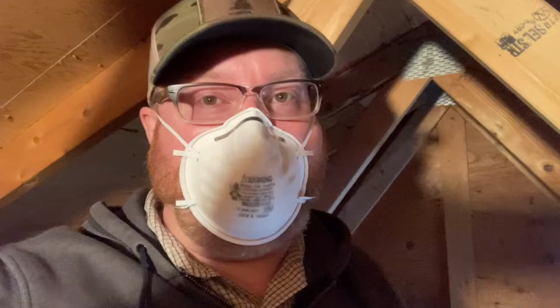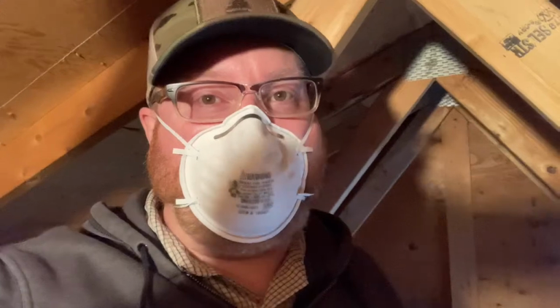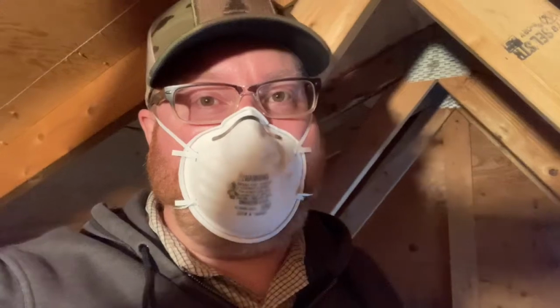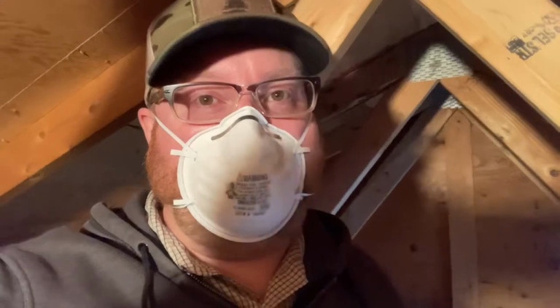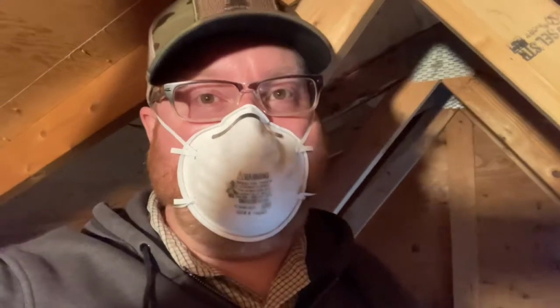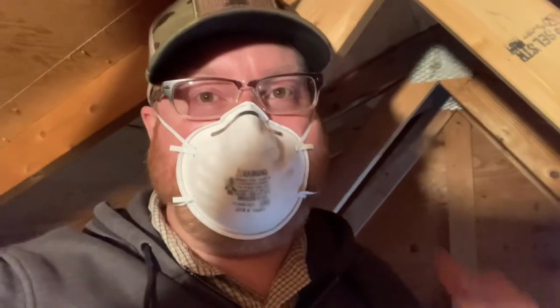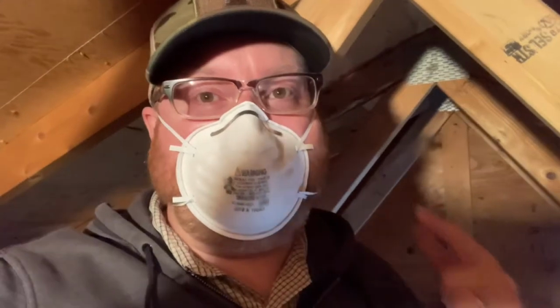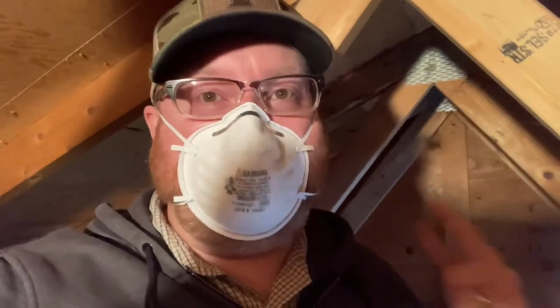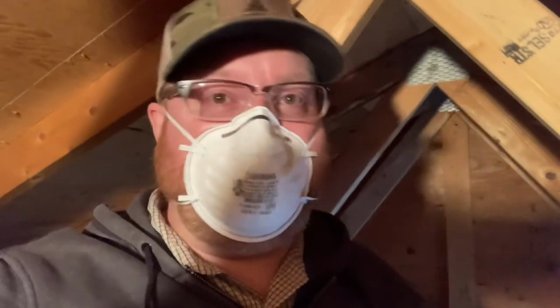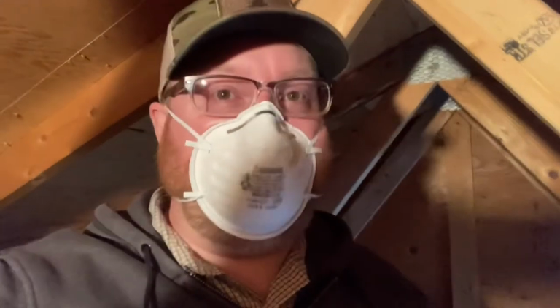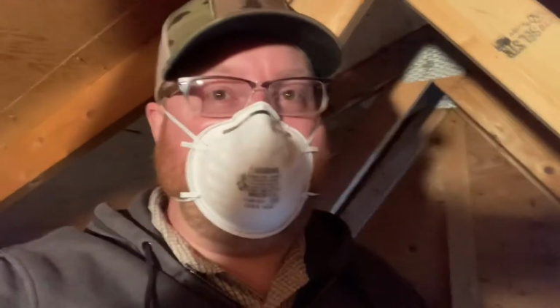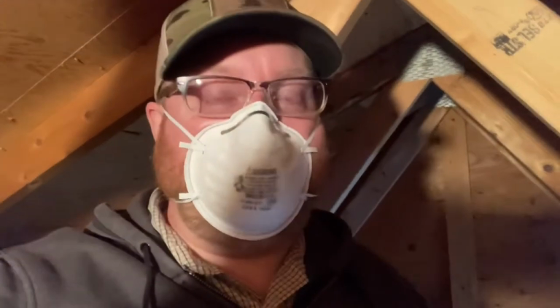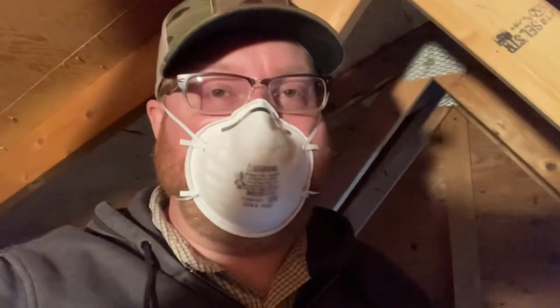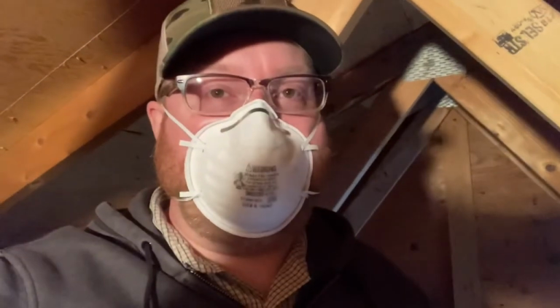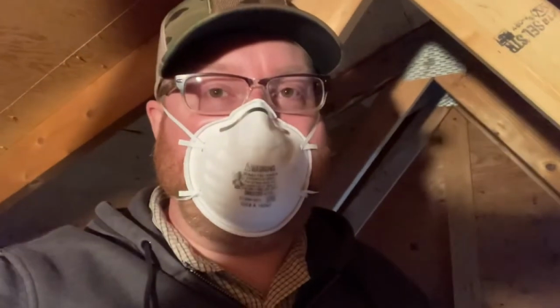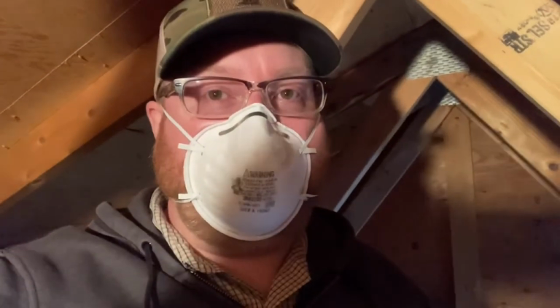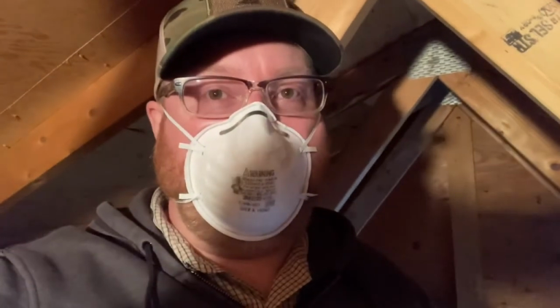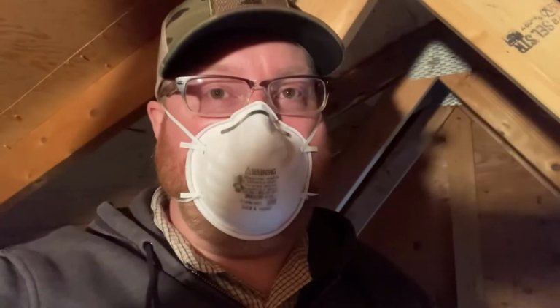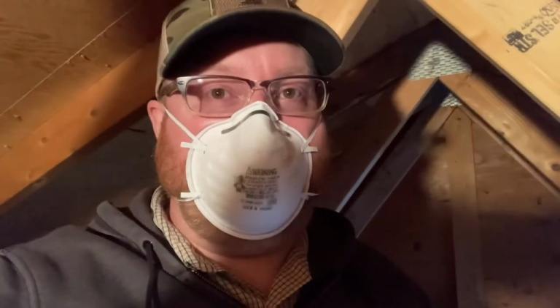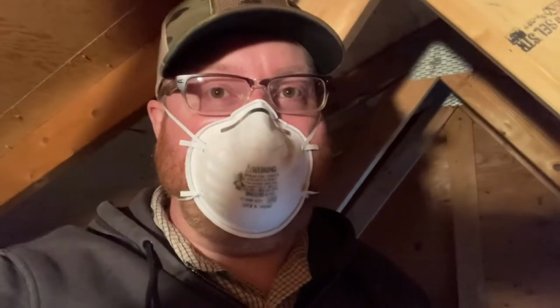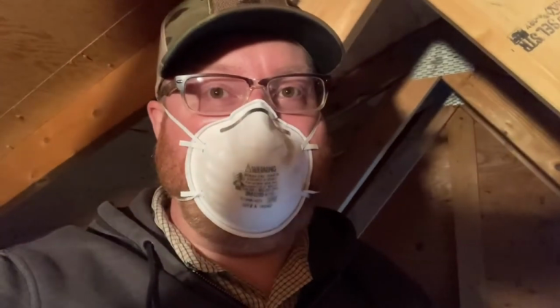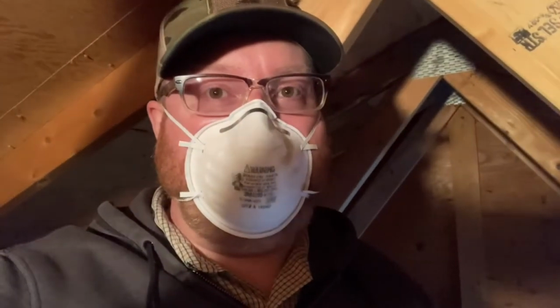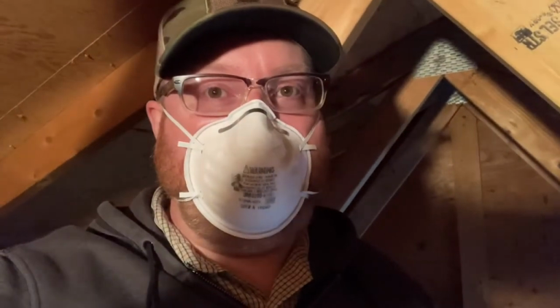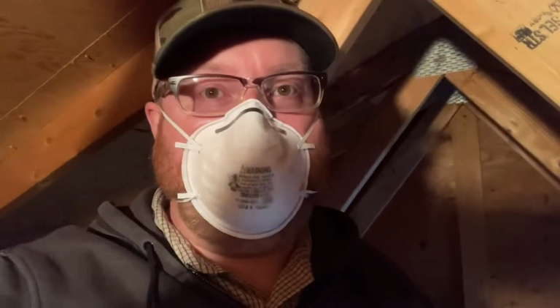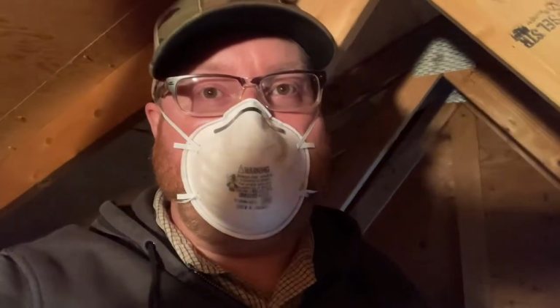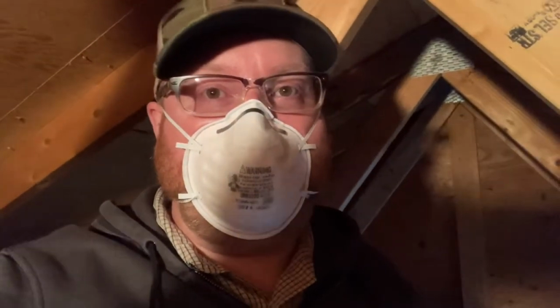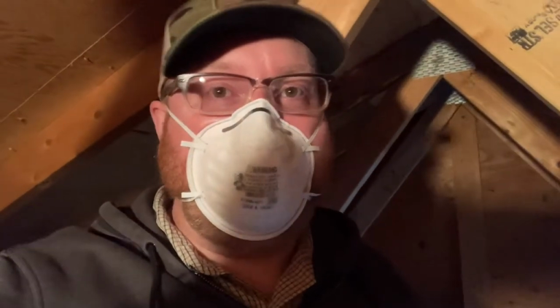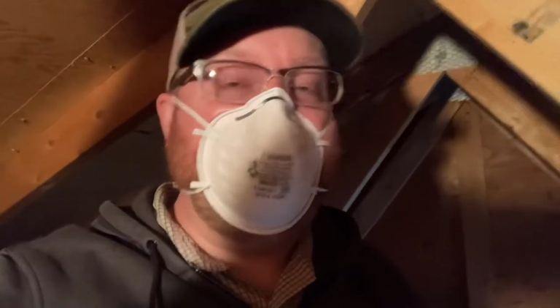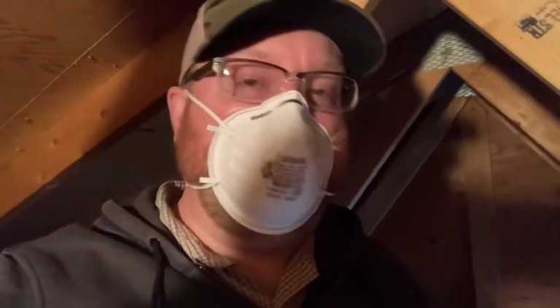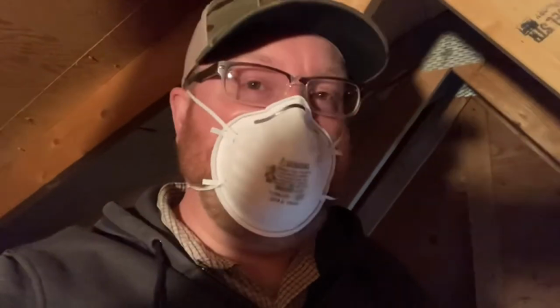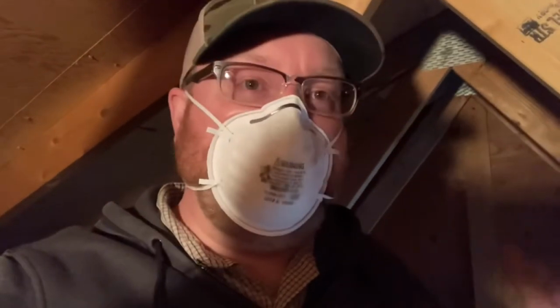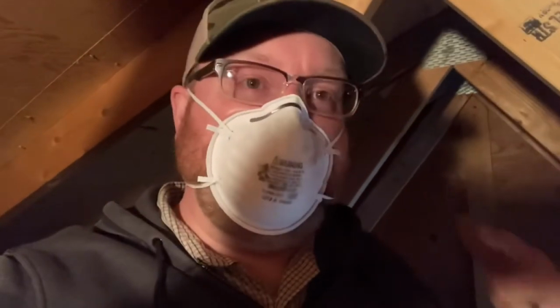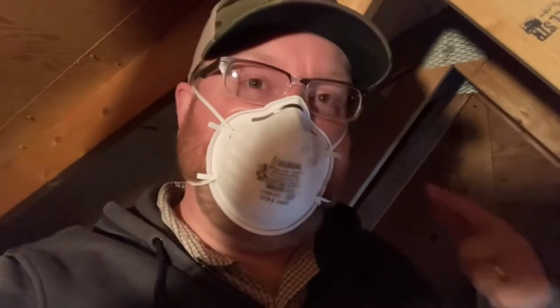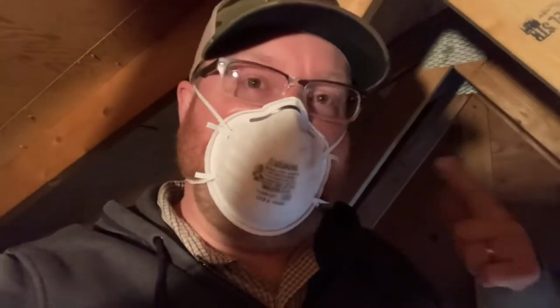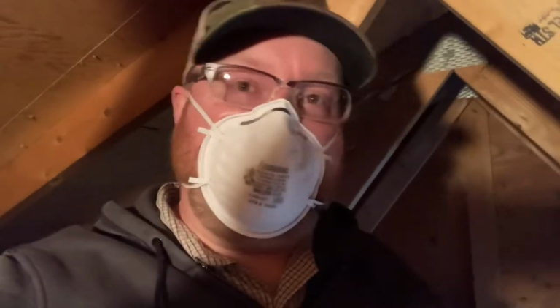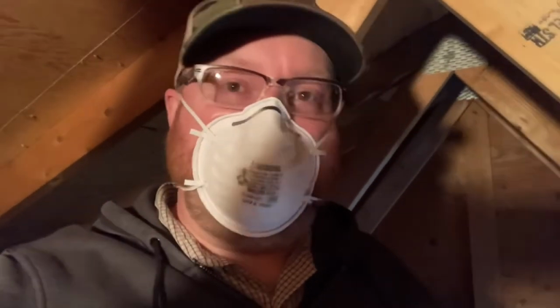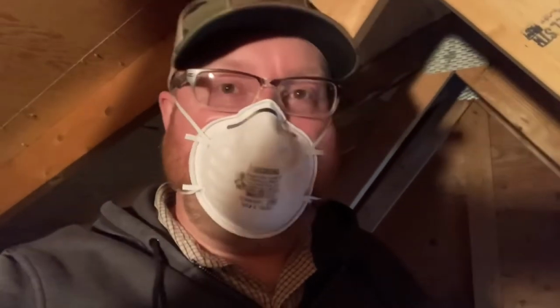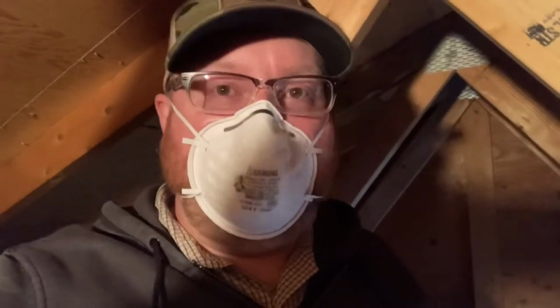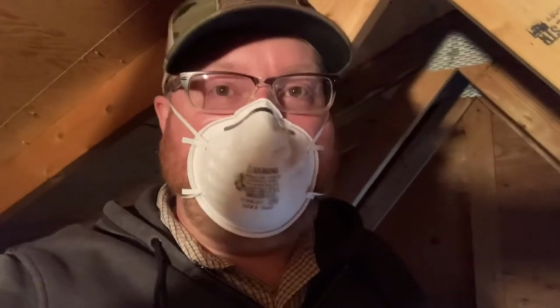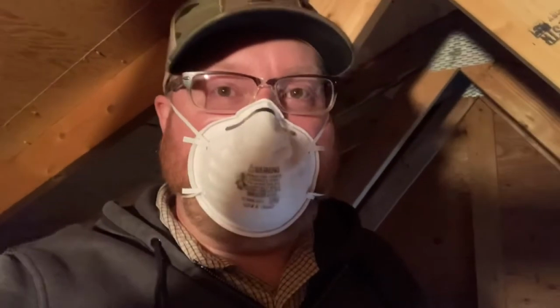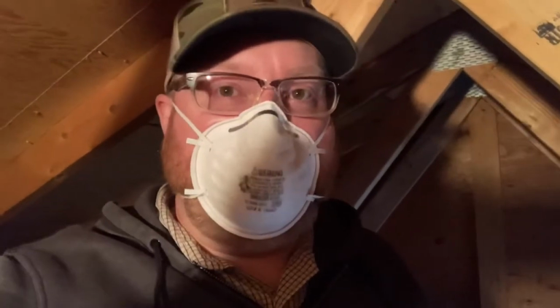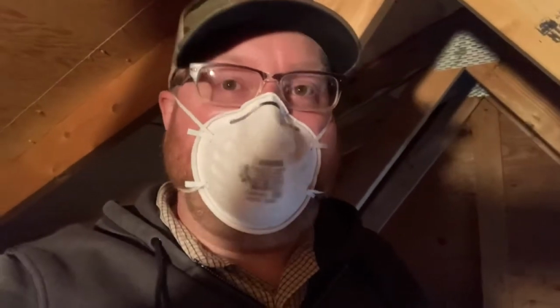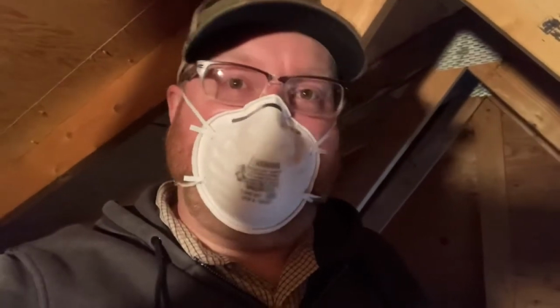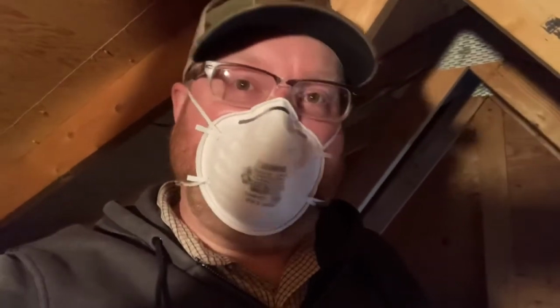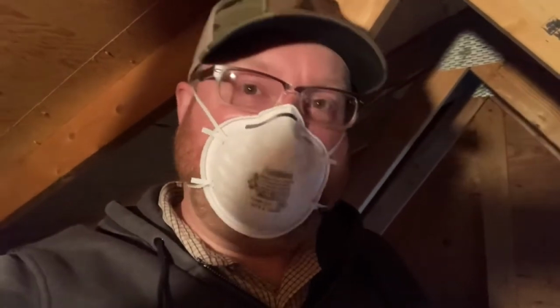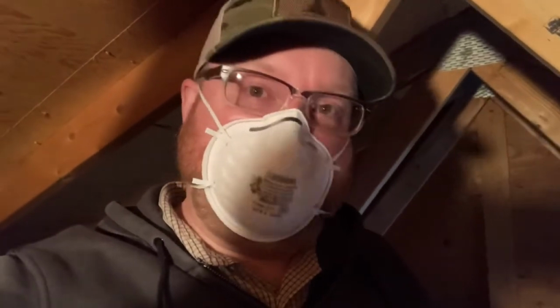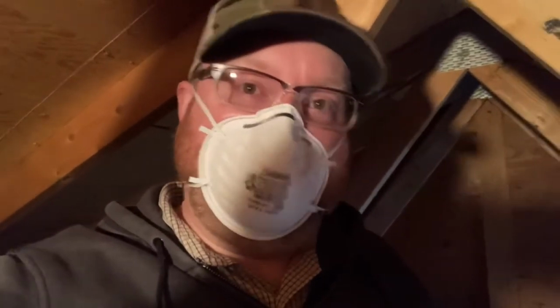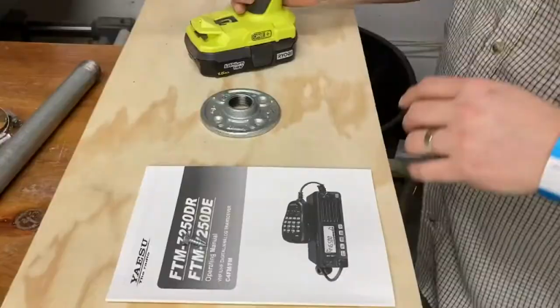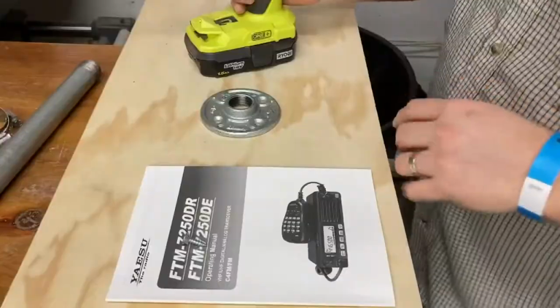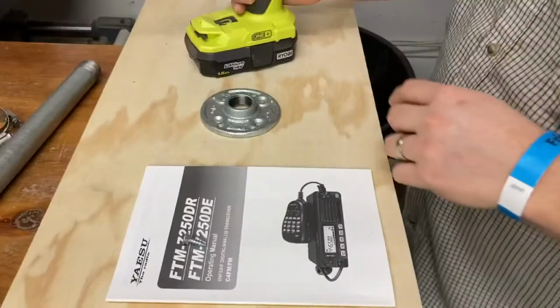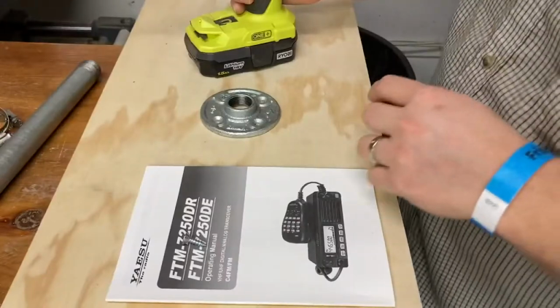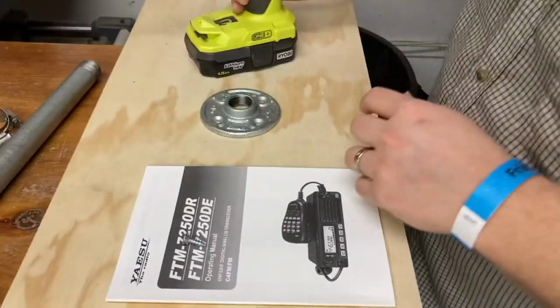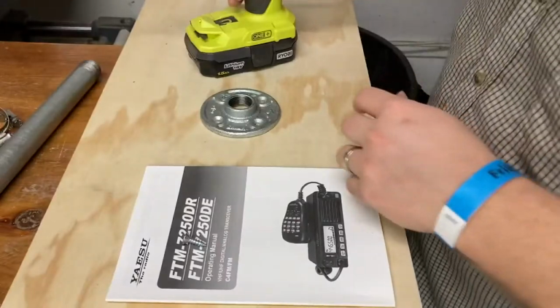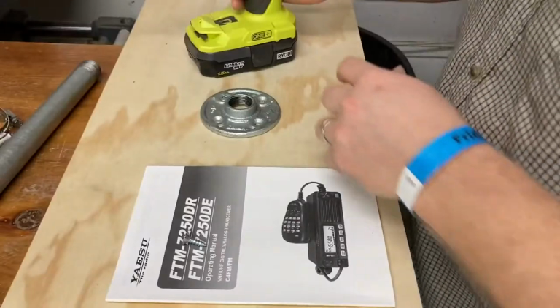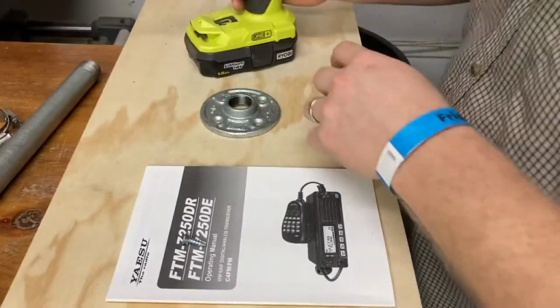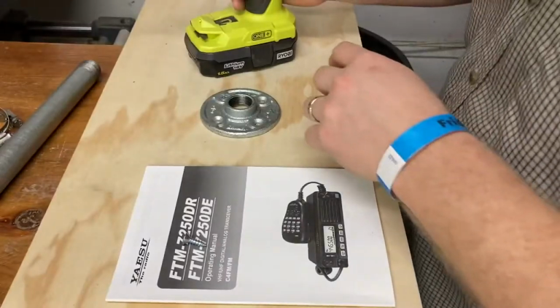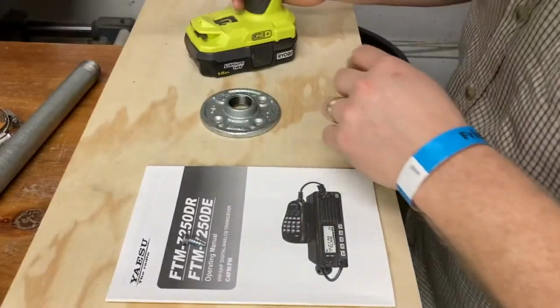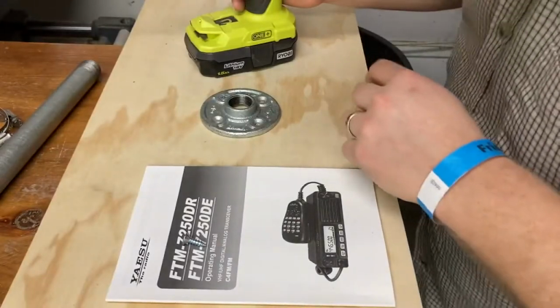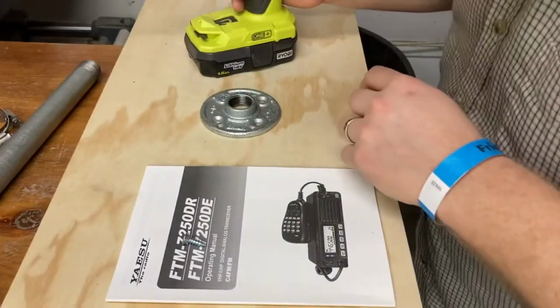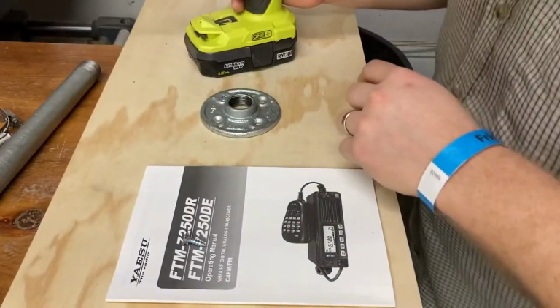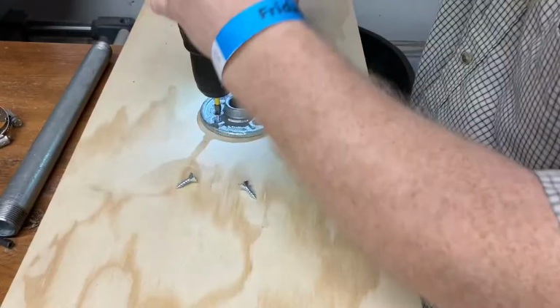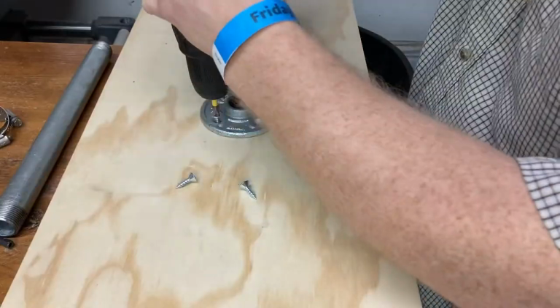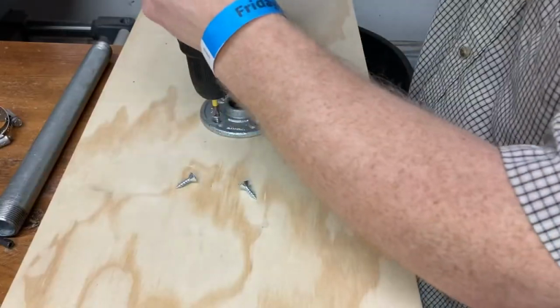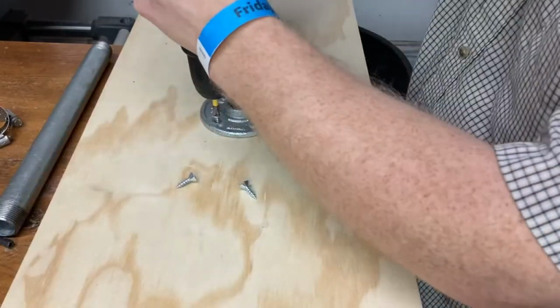We're going to install our KV-9 VBR breakaway J-POL antenna, and you get to watch me do it — in the attic.